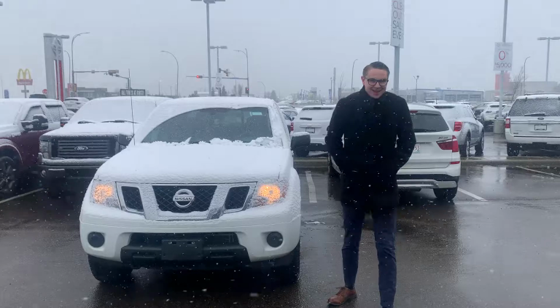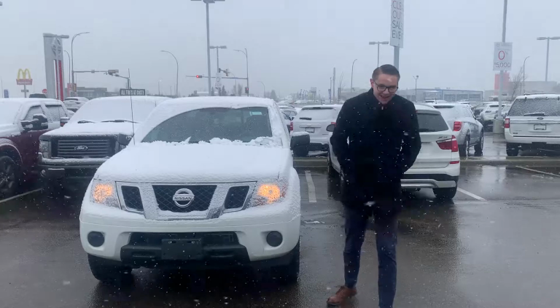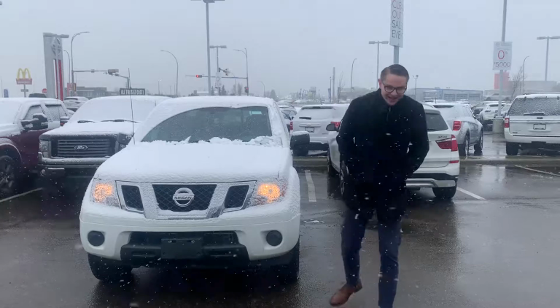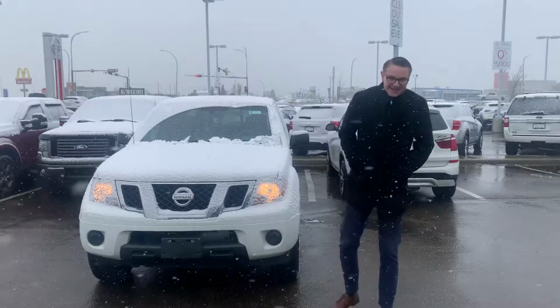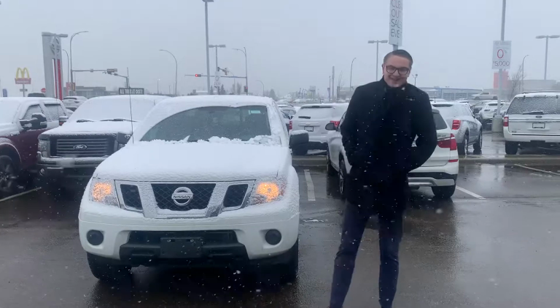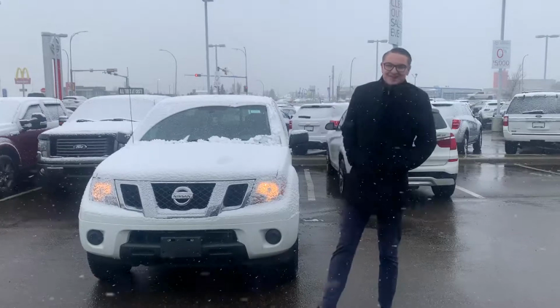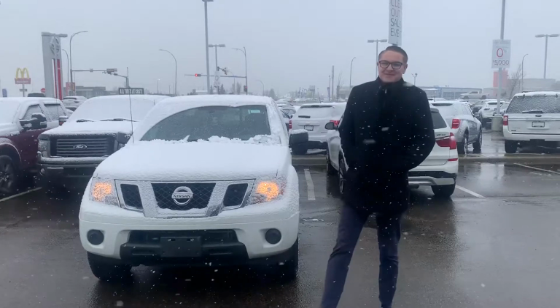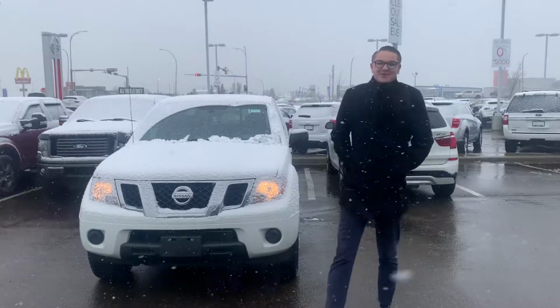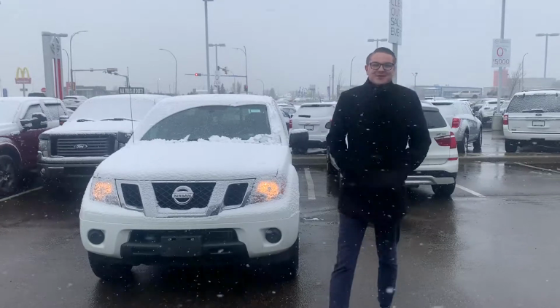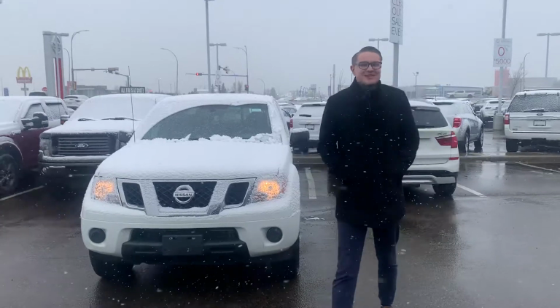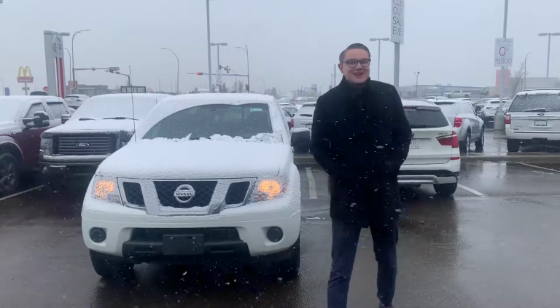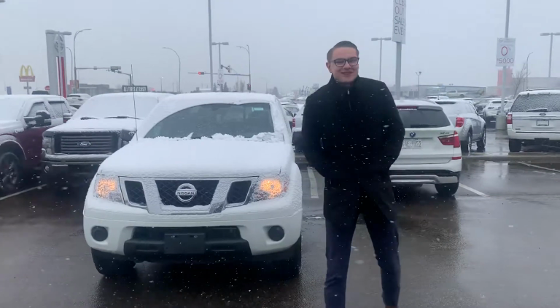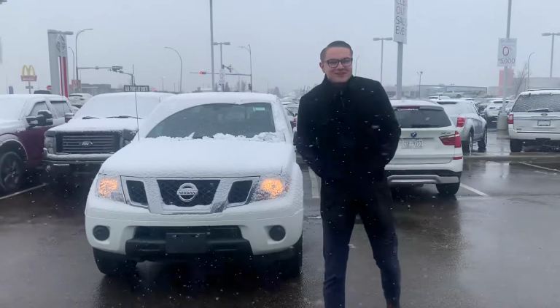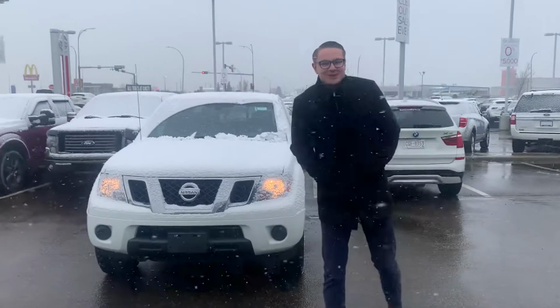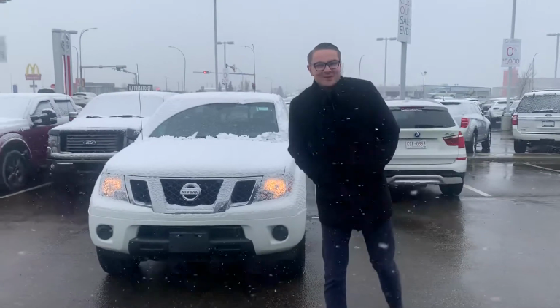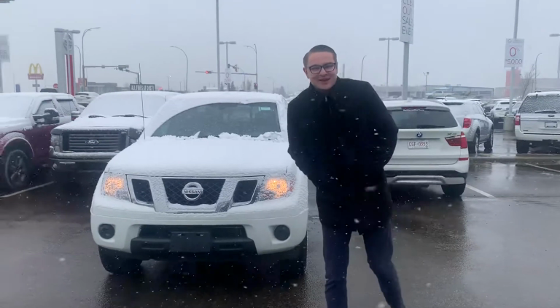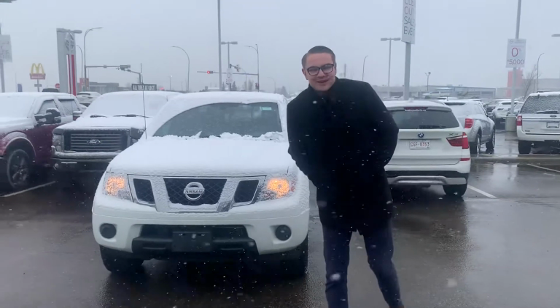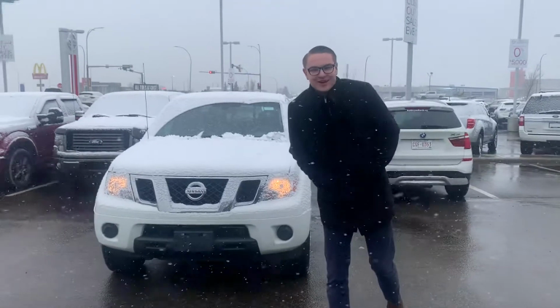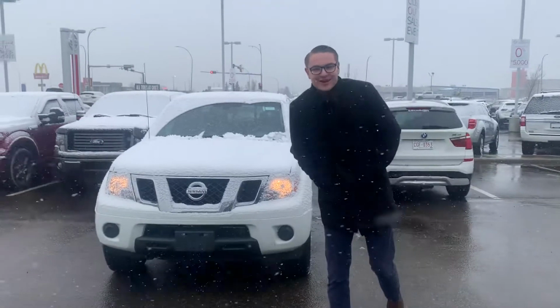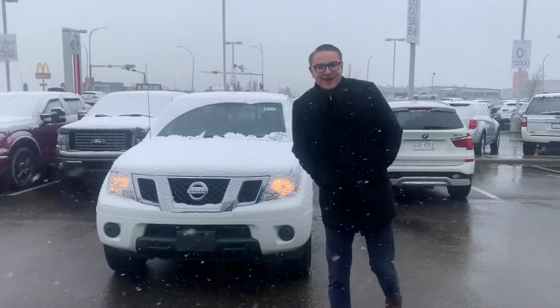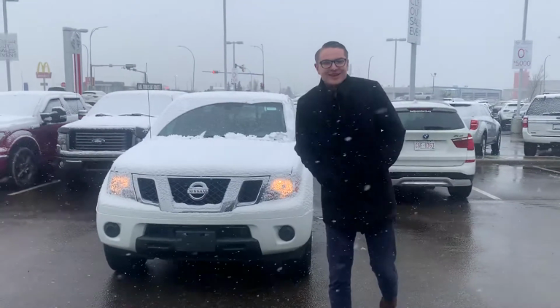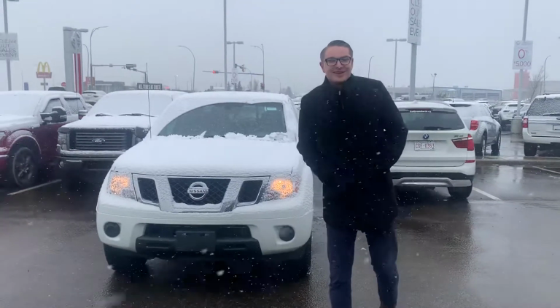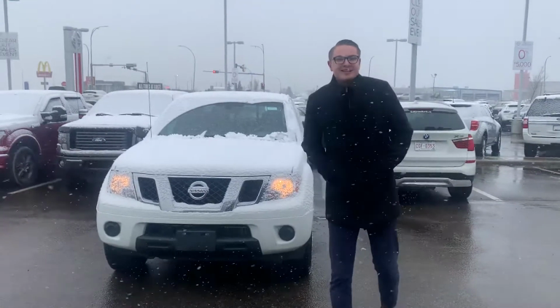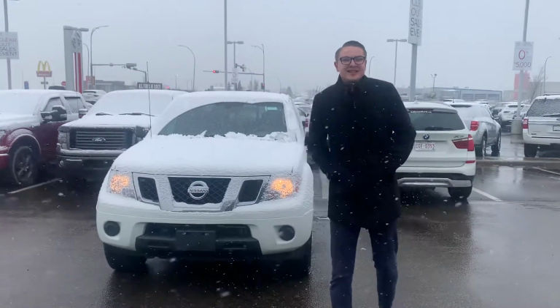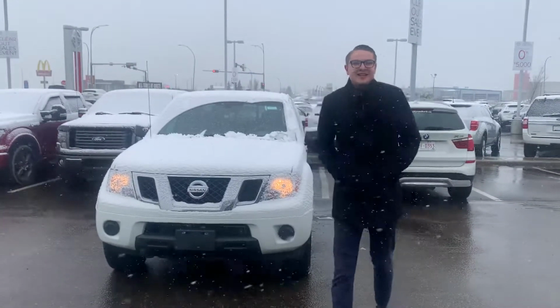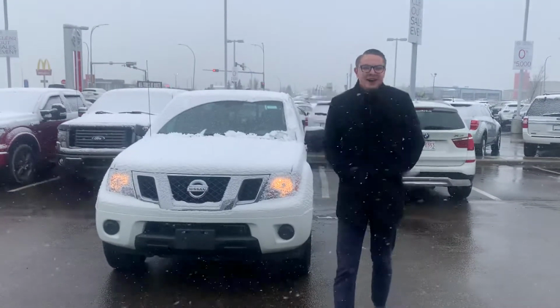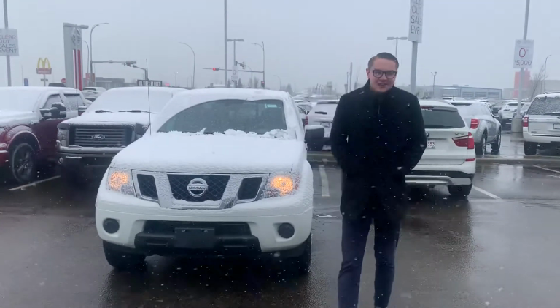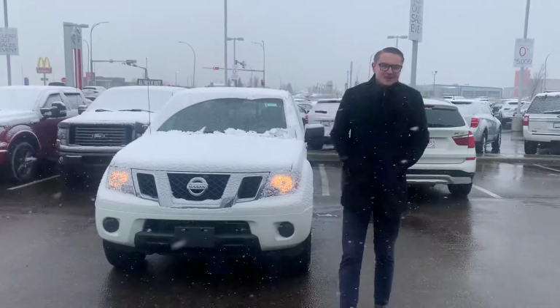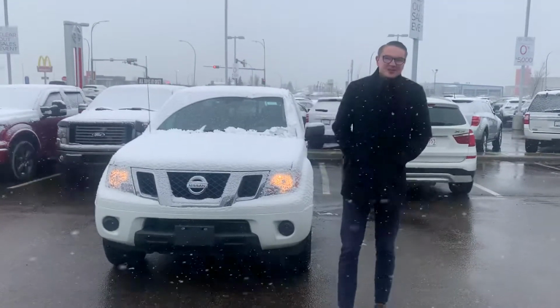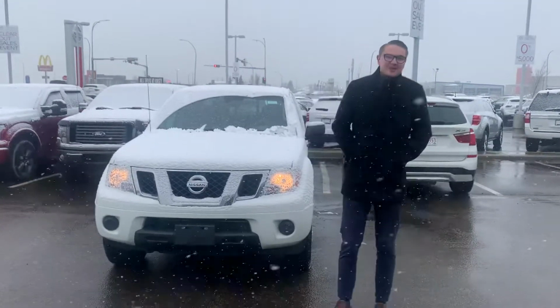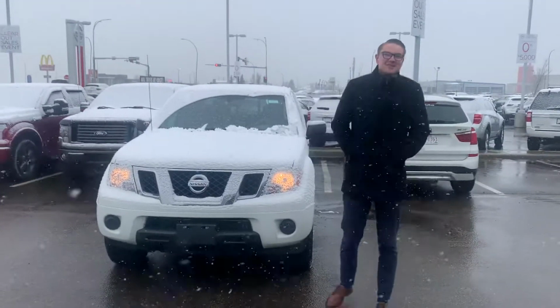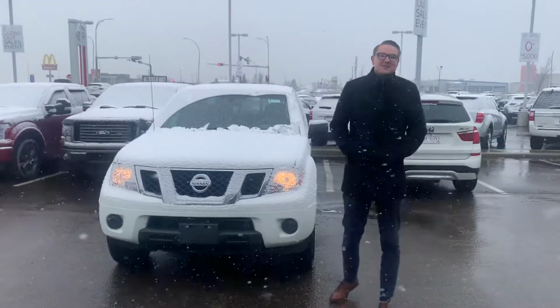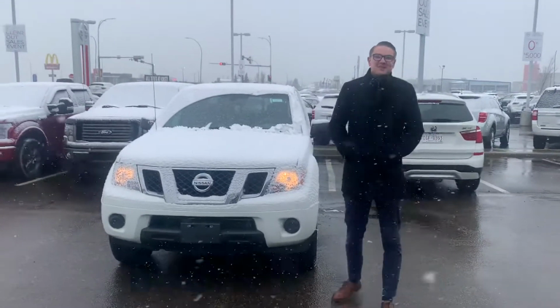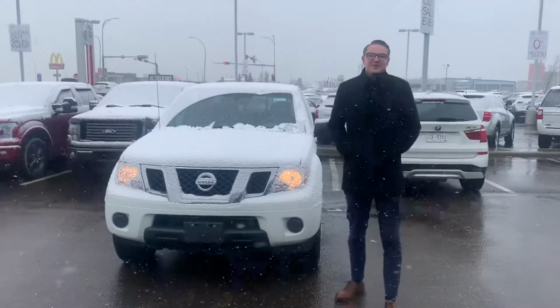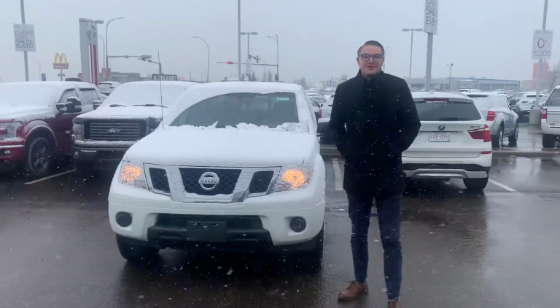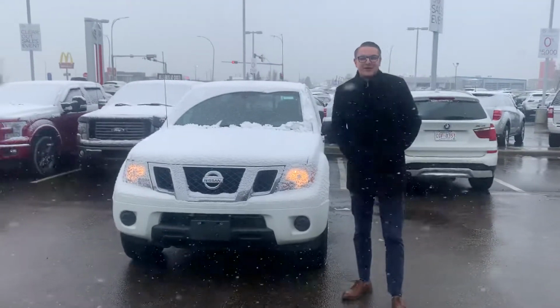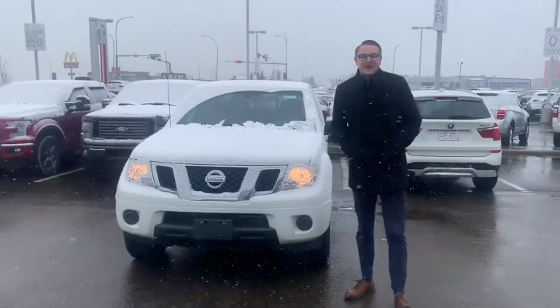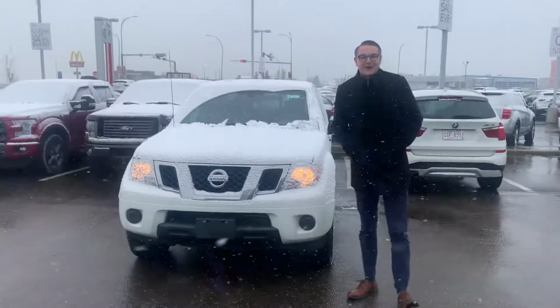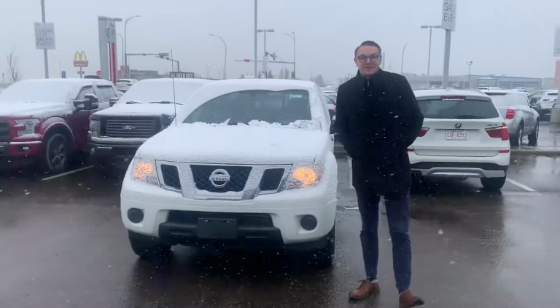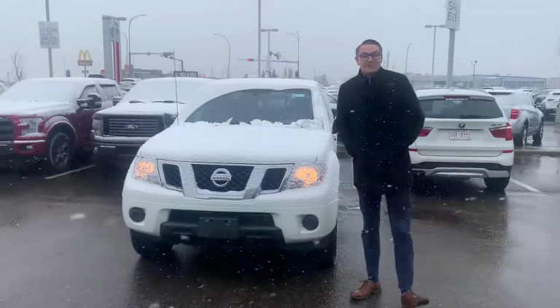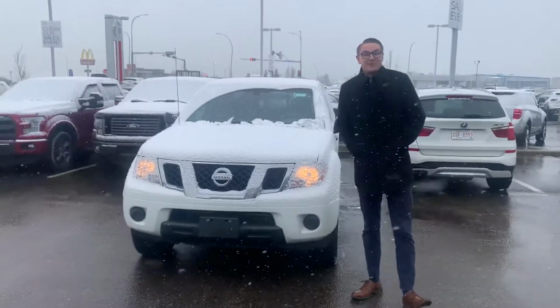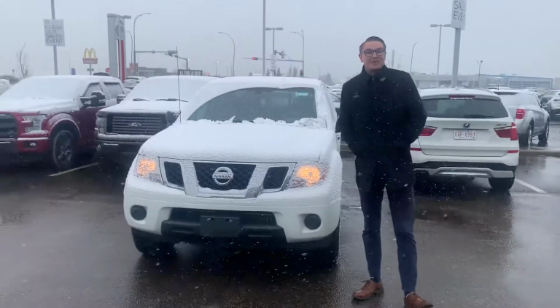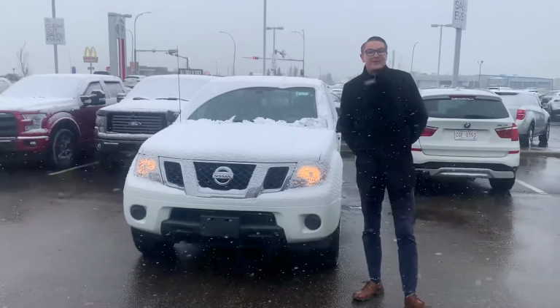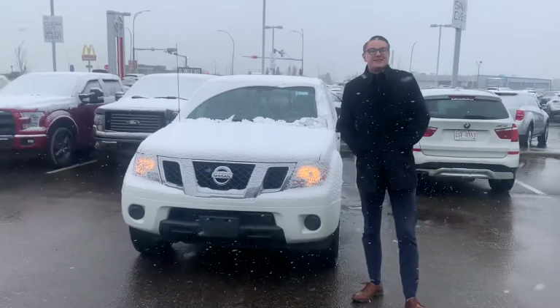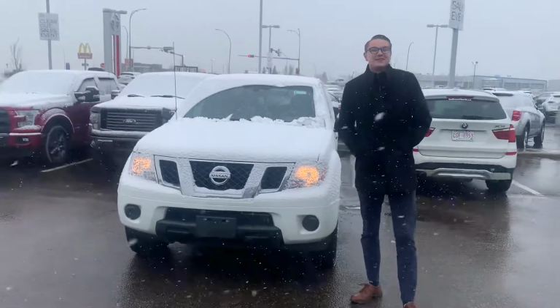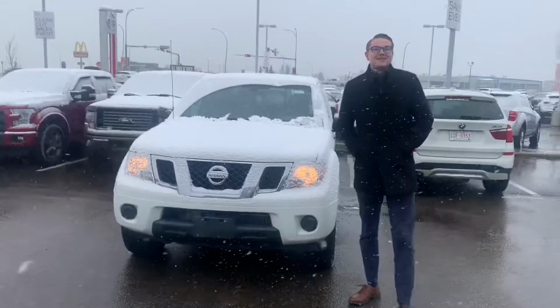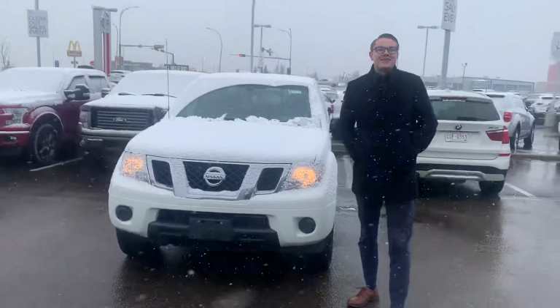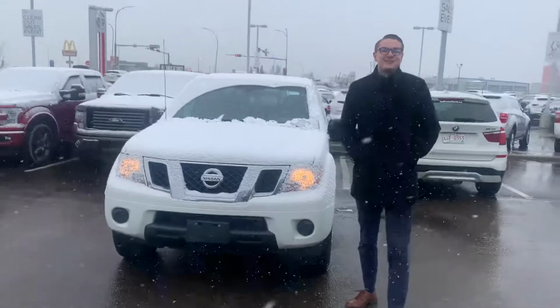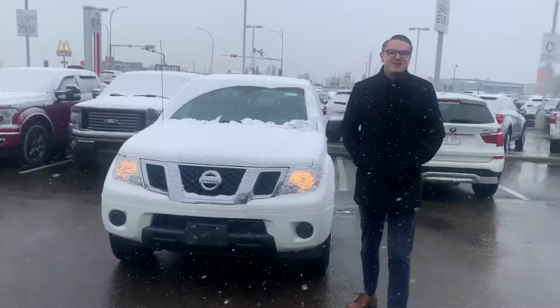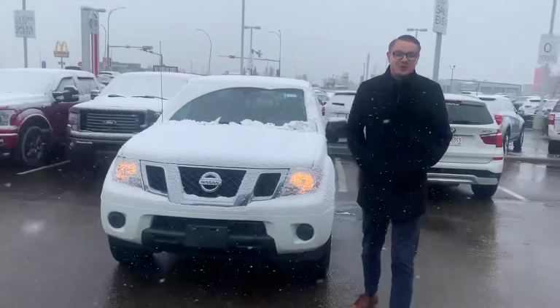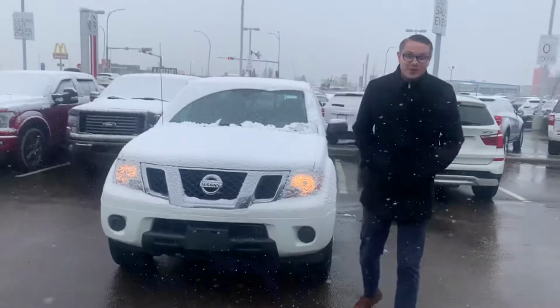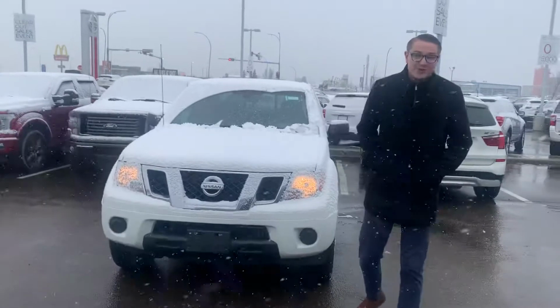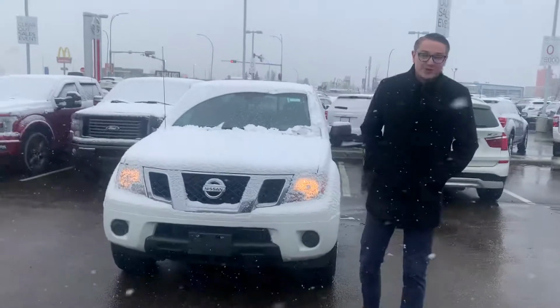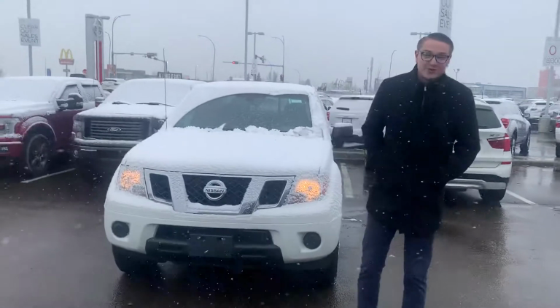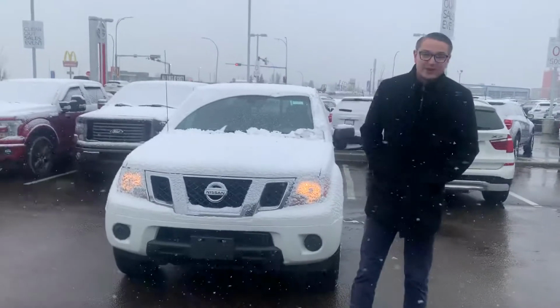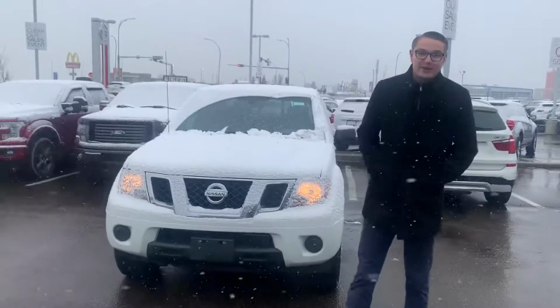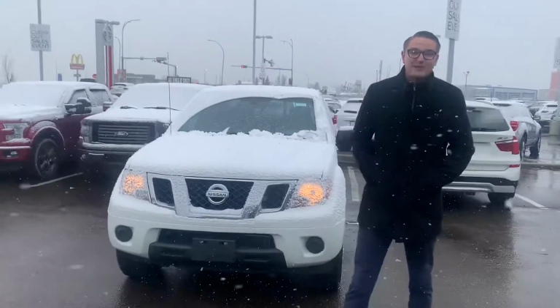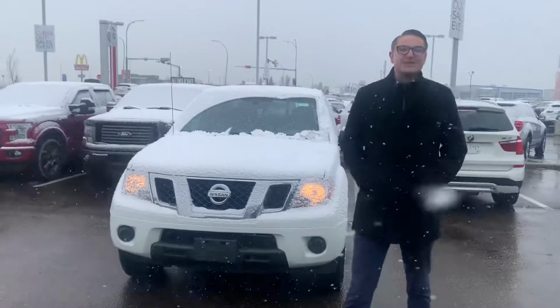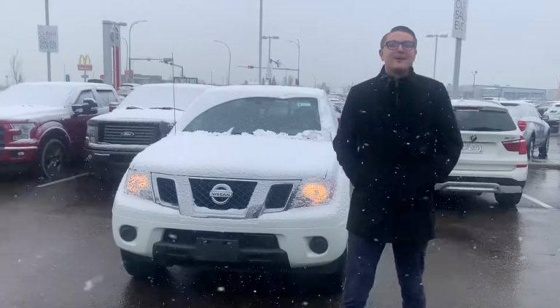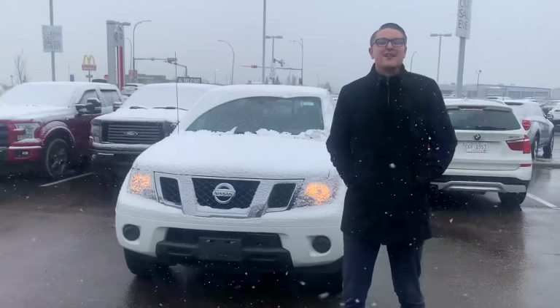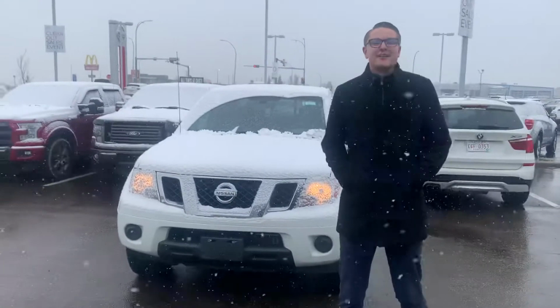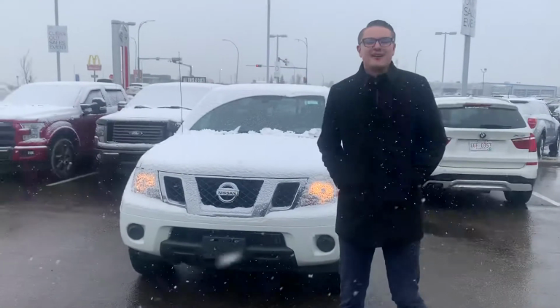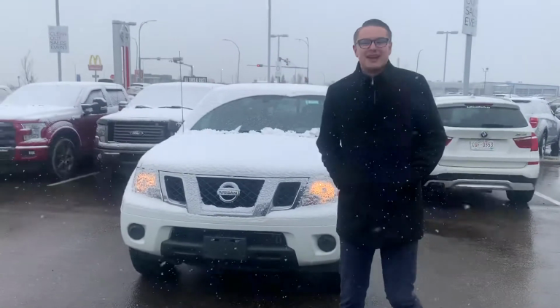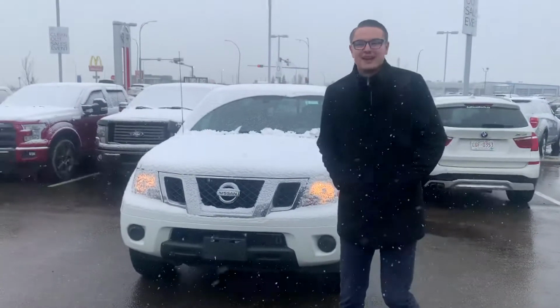Hey there, good morning Scott, it's Colby down here at LA Nissan. I just wanted to jump in front of the camera to put a face to the name, so you know who you're working with down here at LA Nissan.